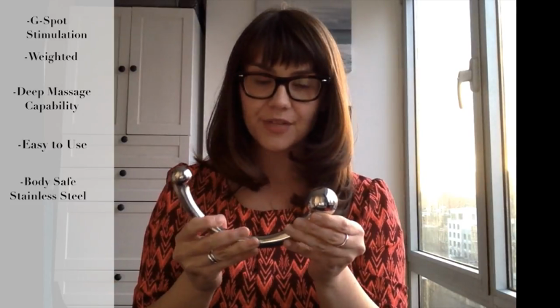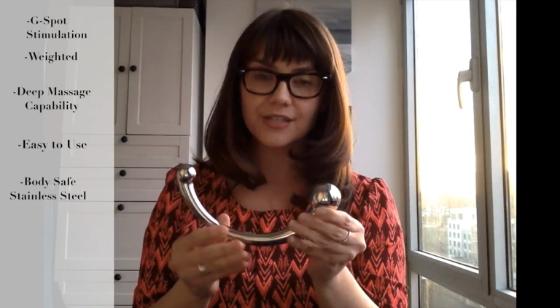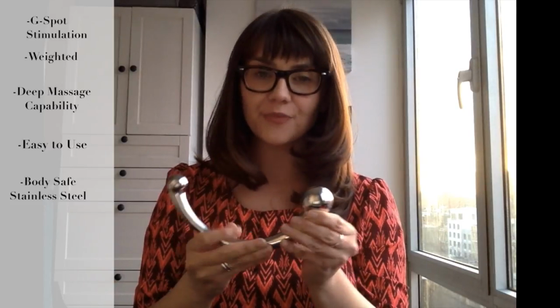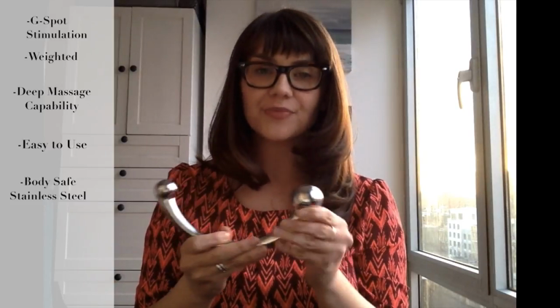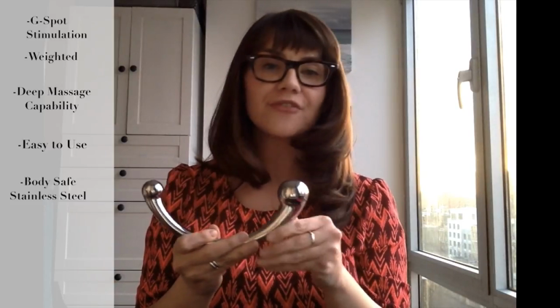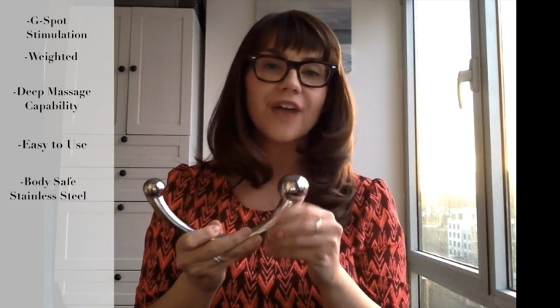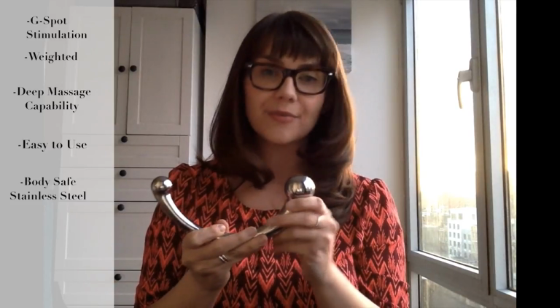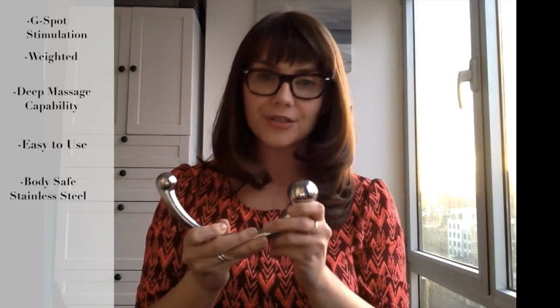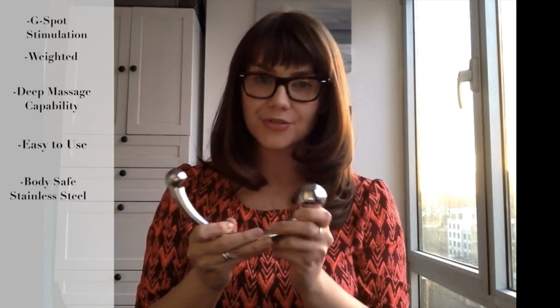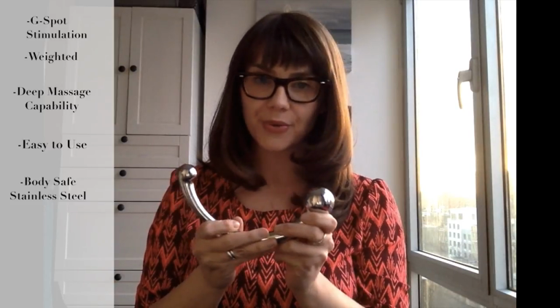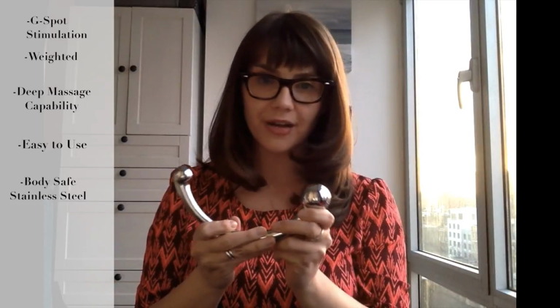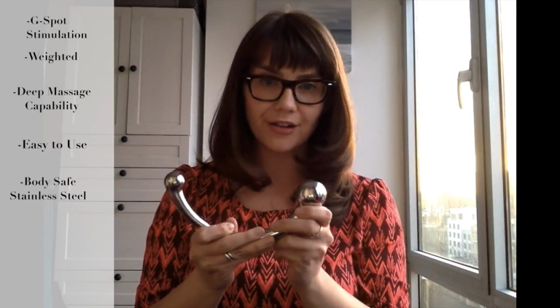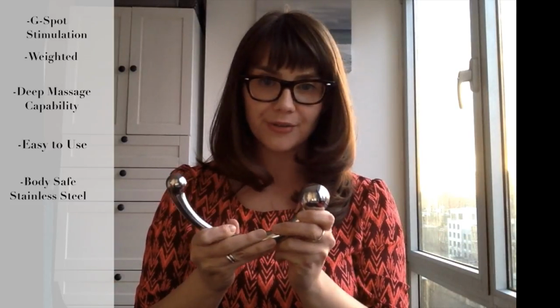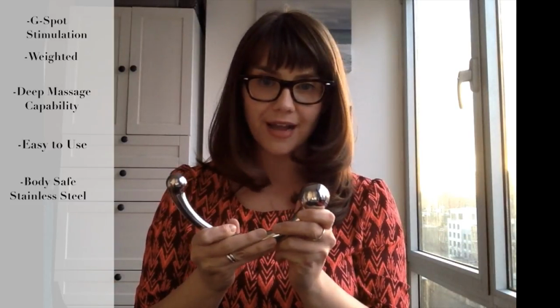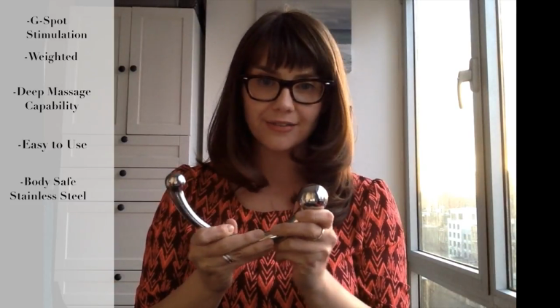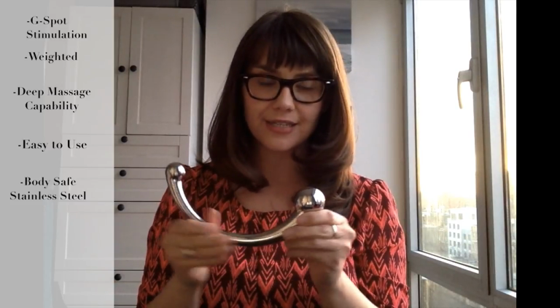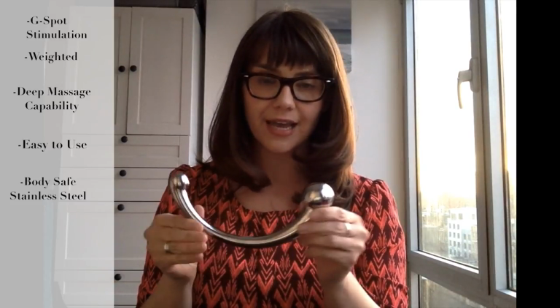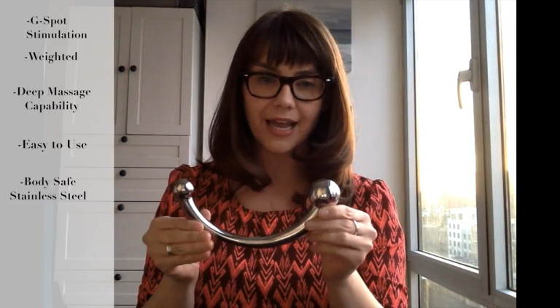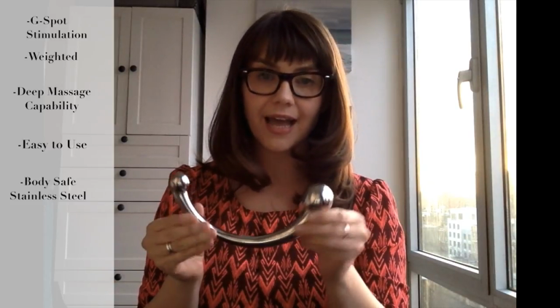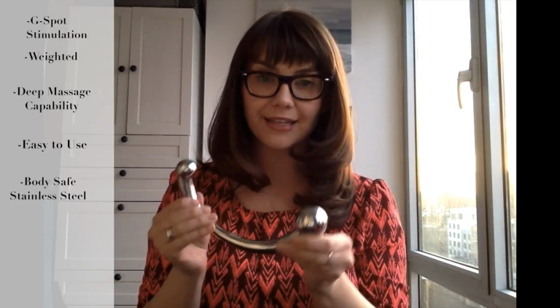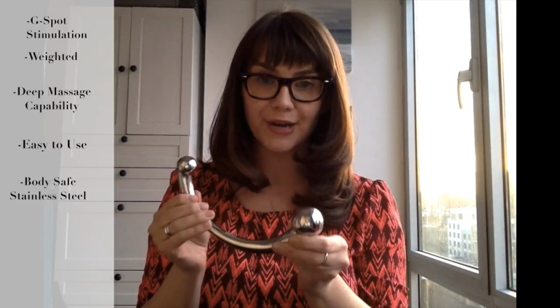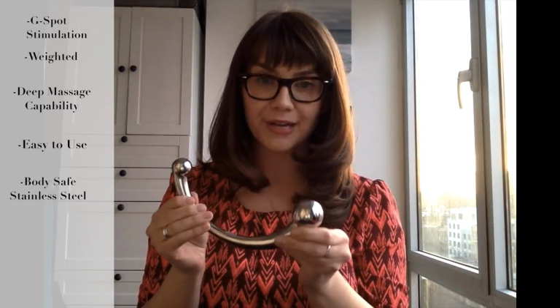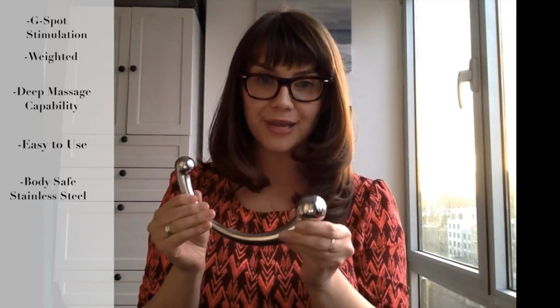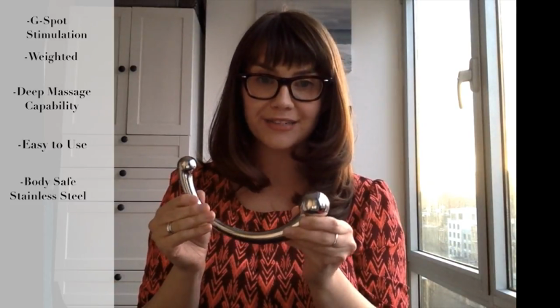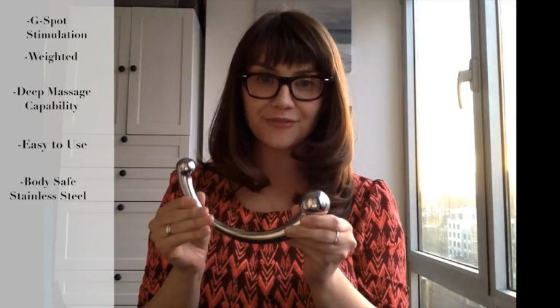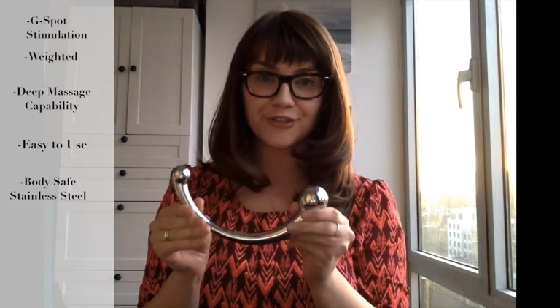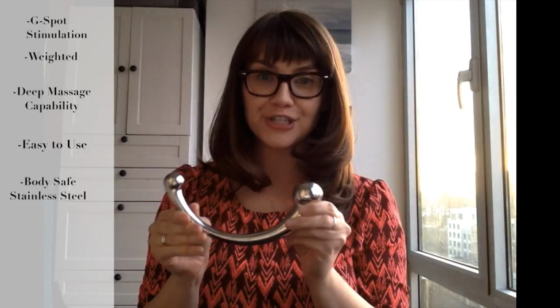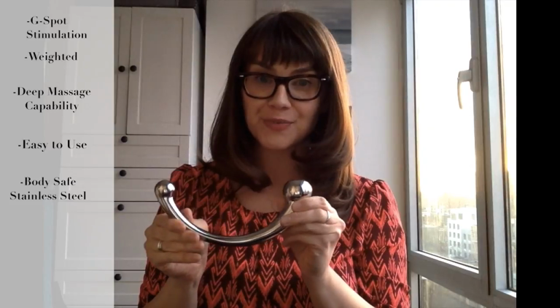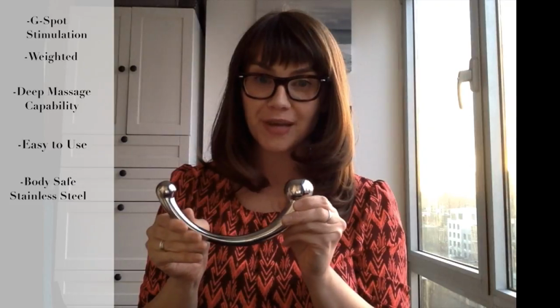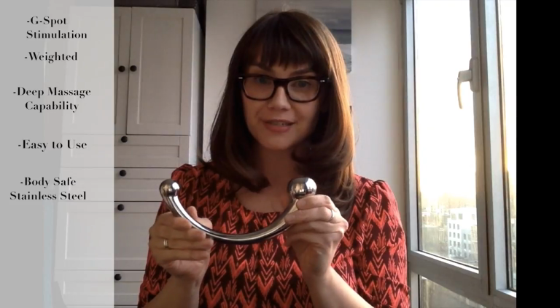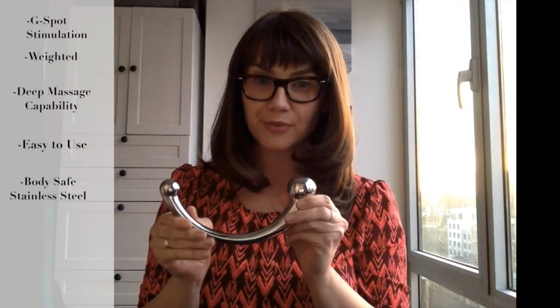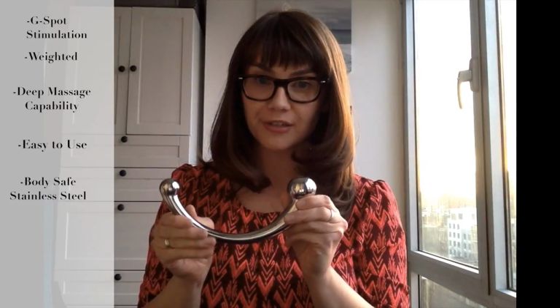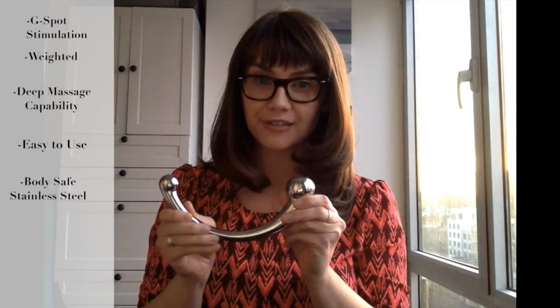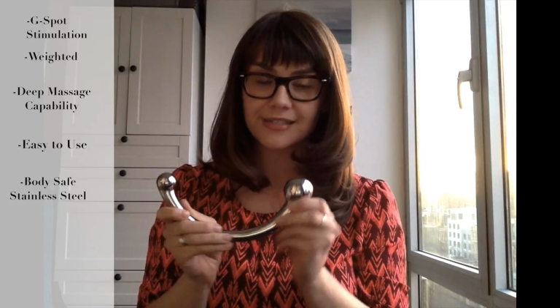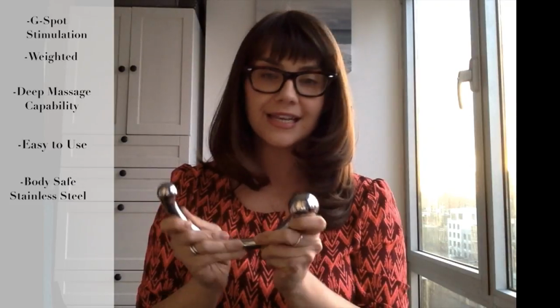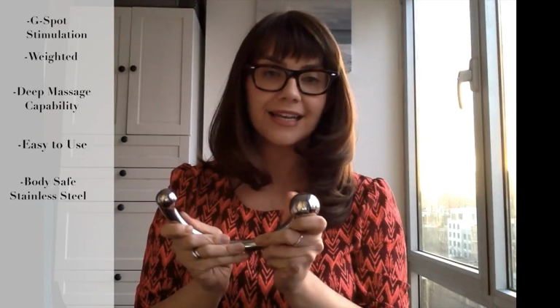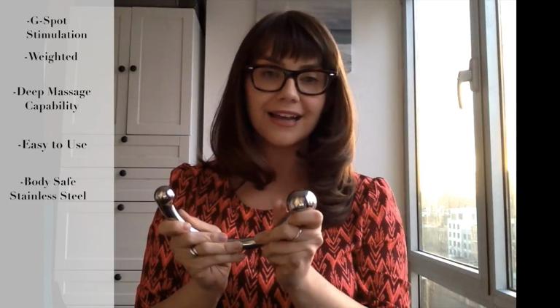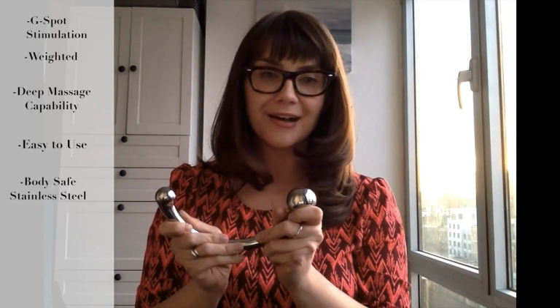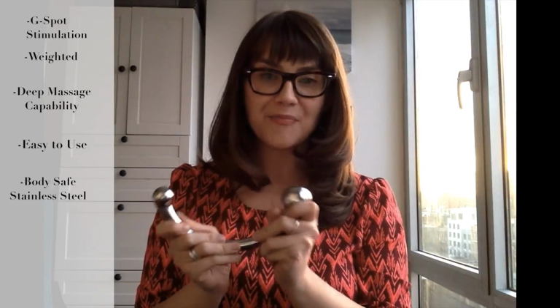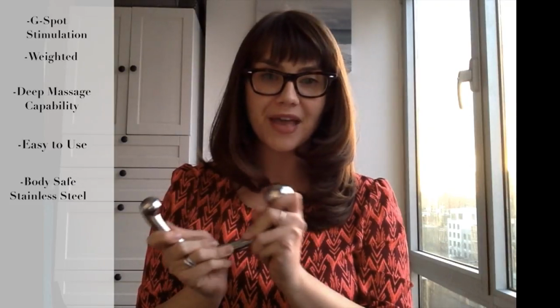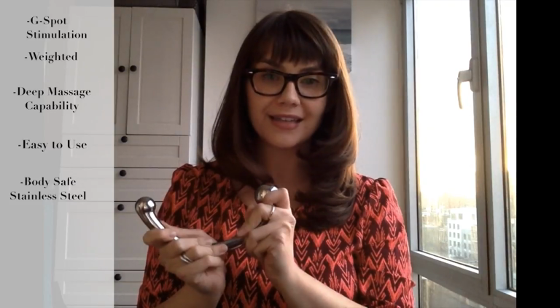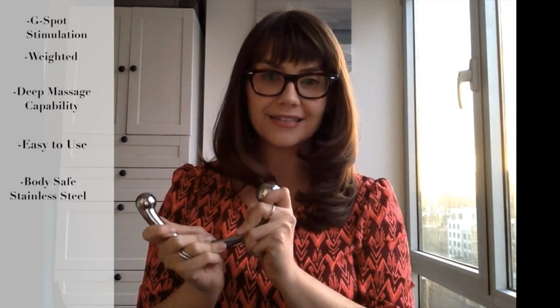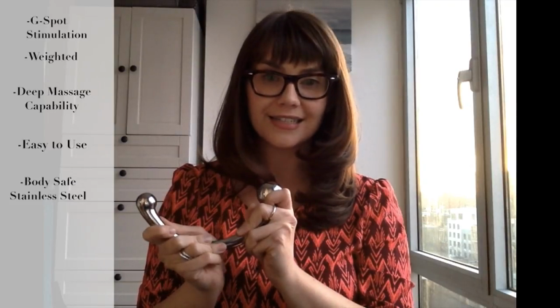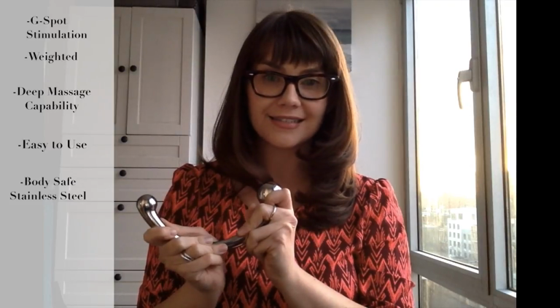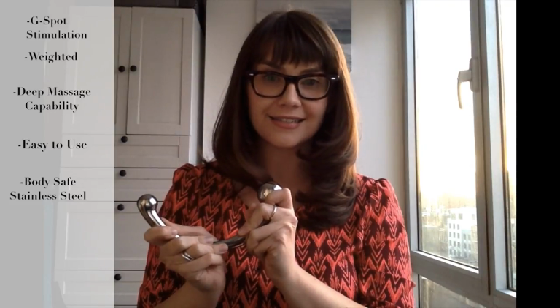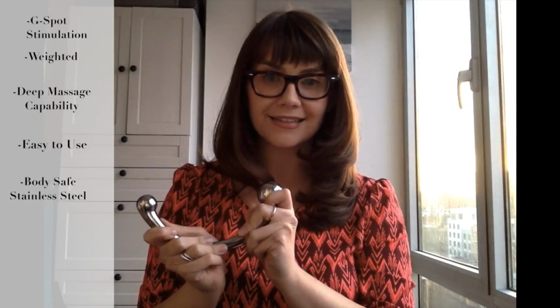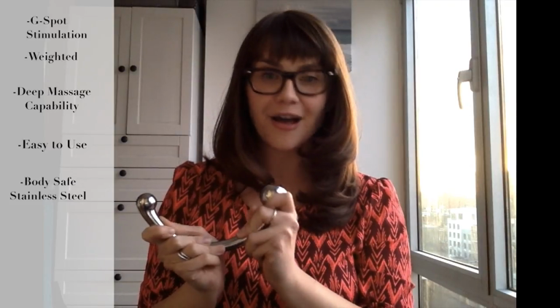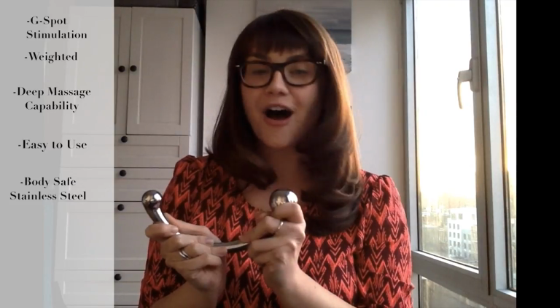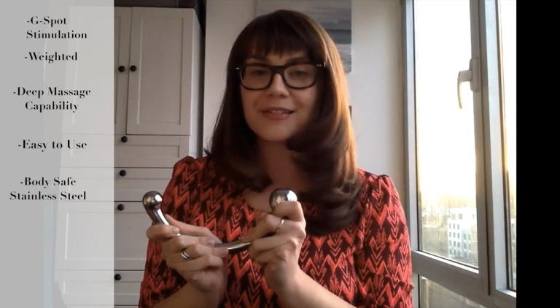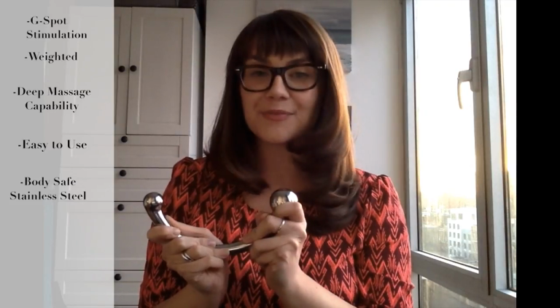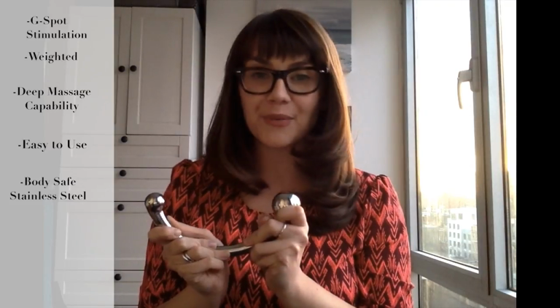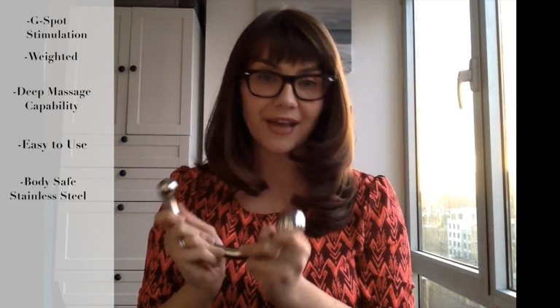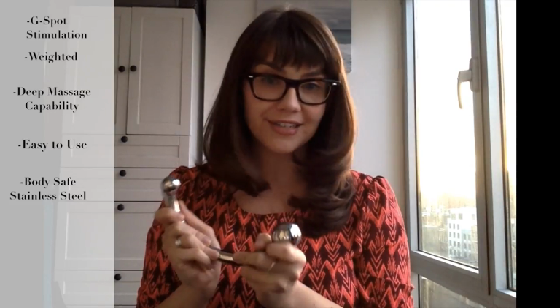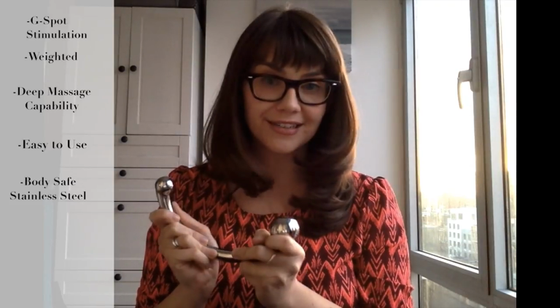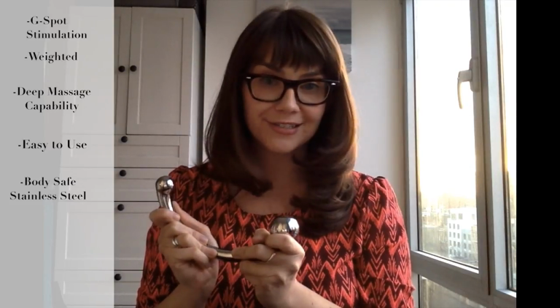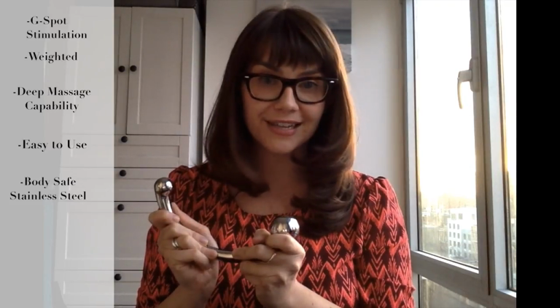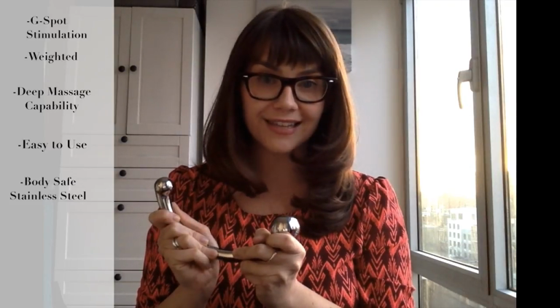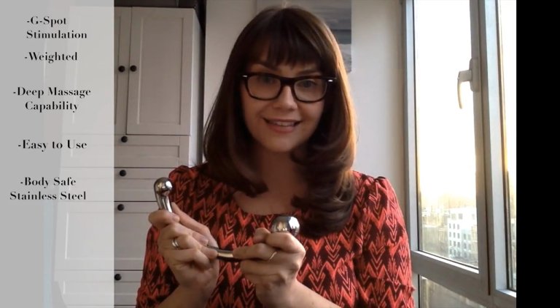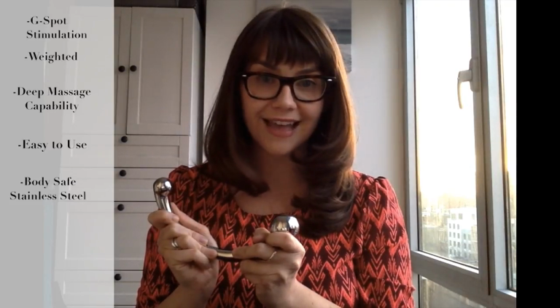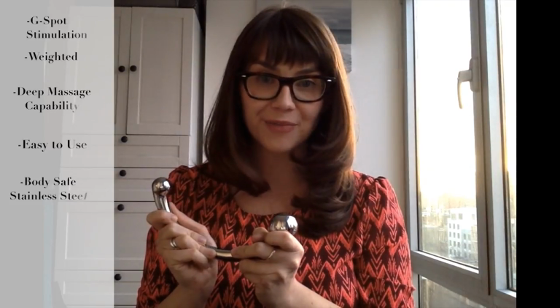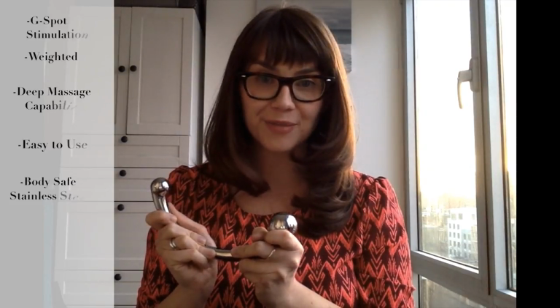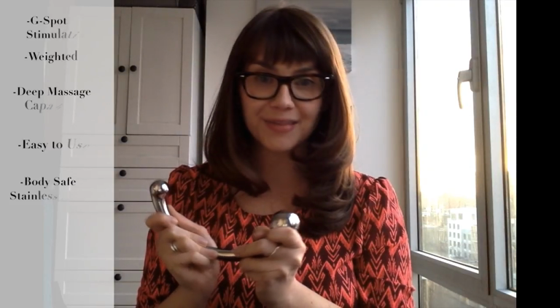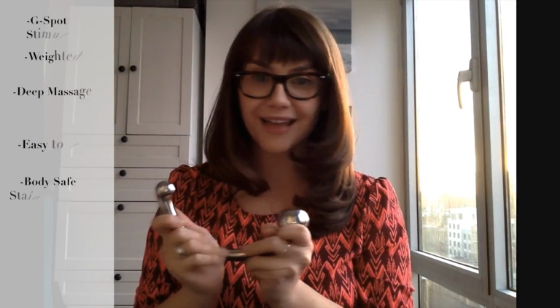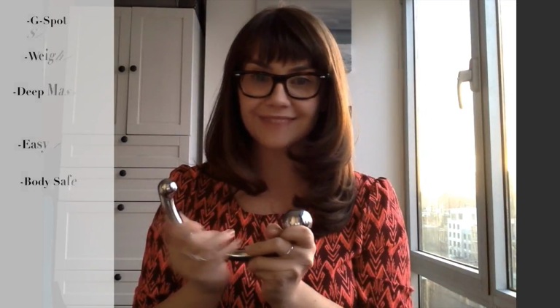Fabulous toy all around. I highly recommend it for G-spot explorers, and it's awesome that we have it in the LBB line.